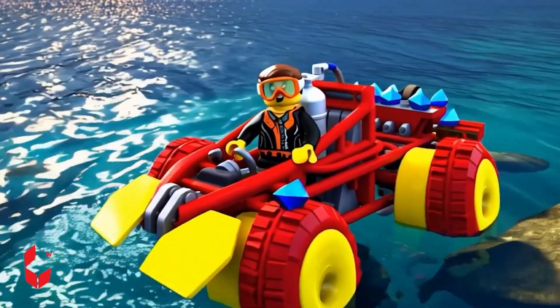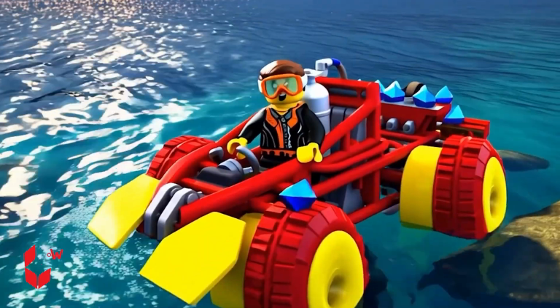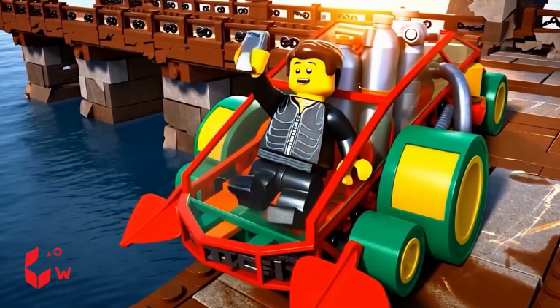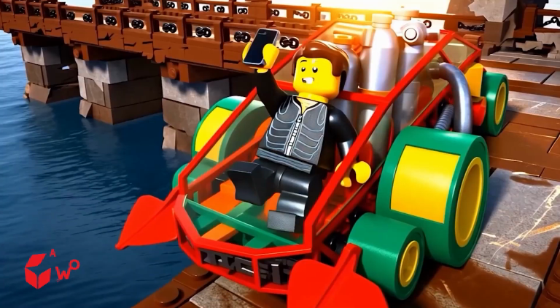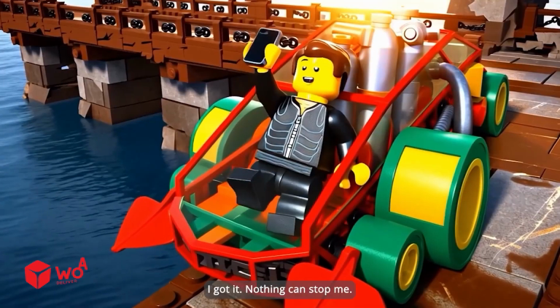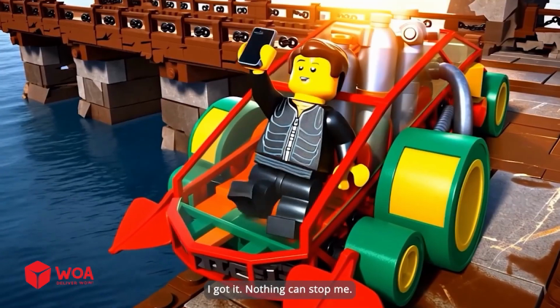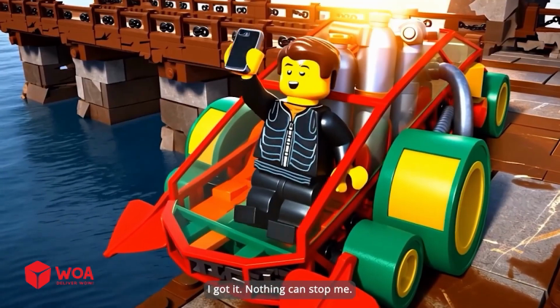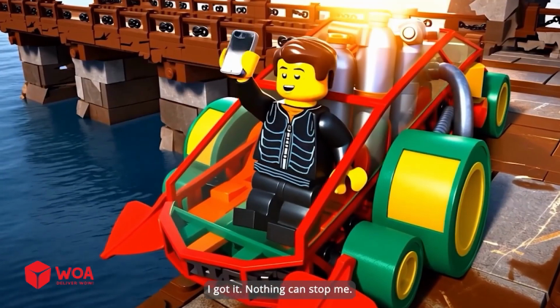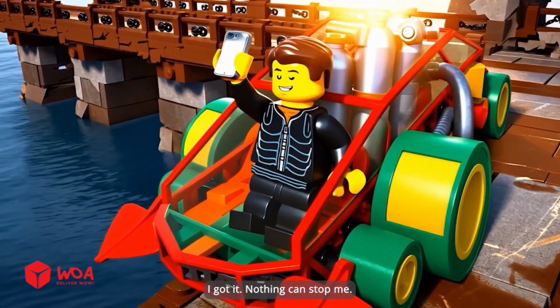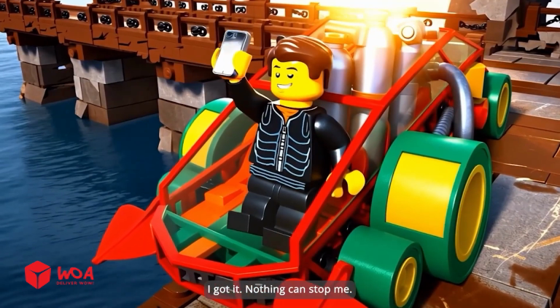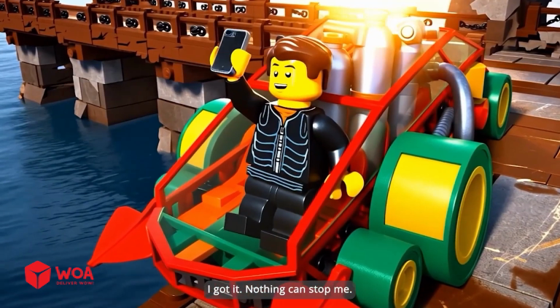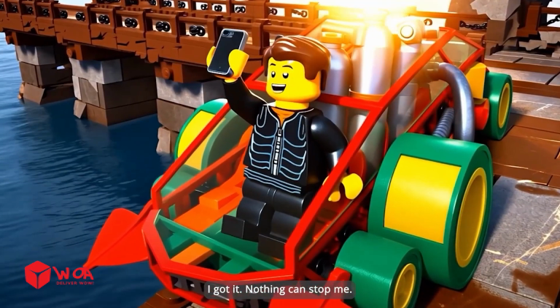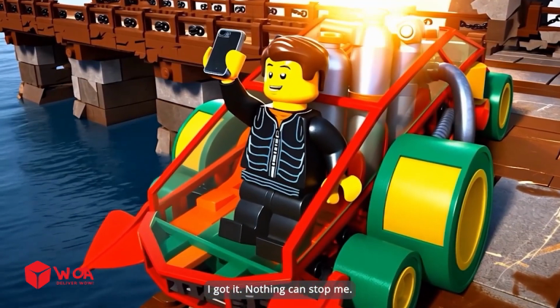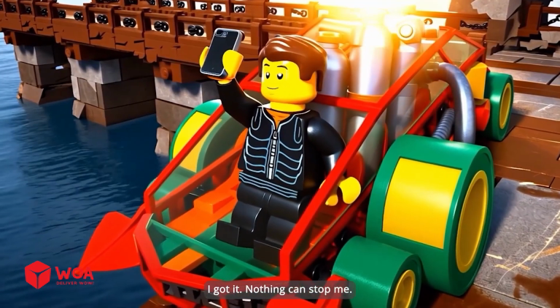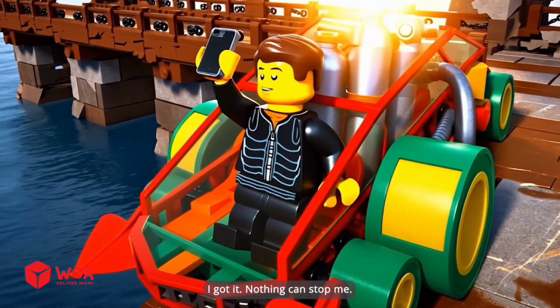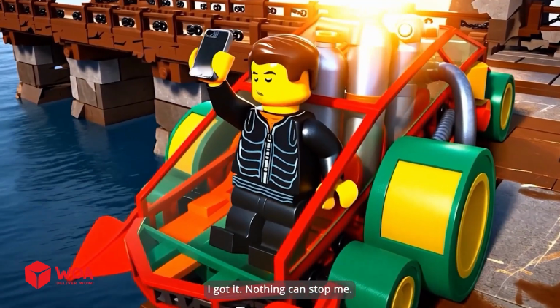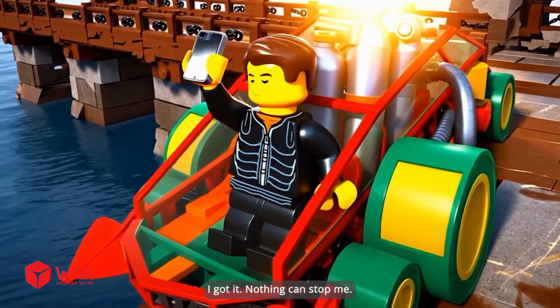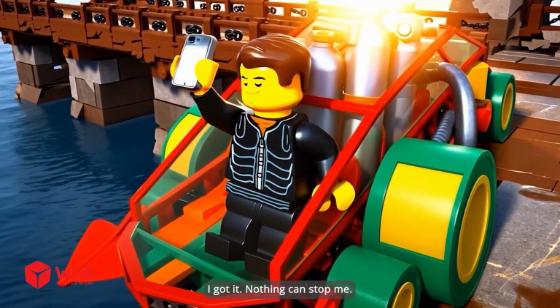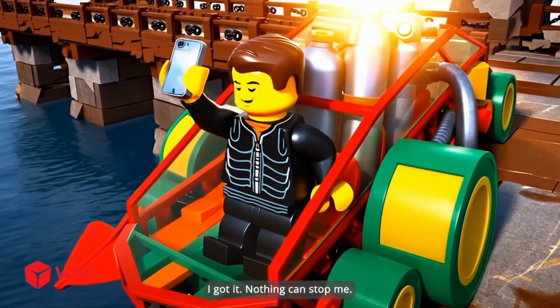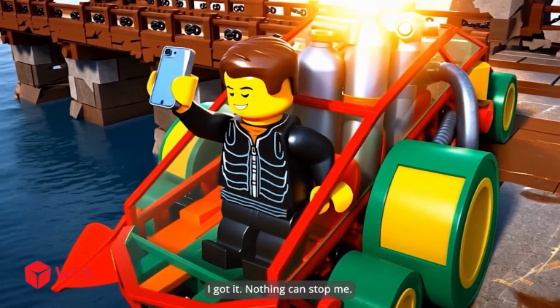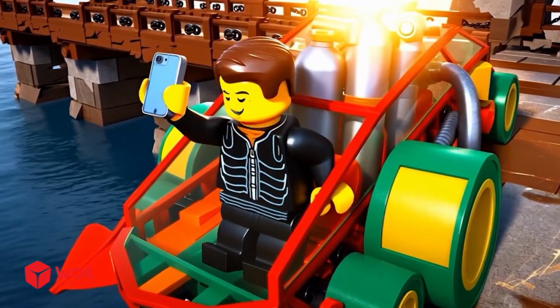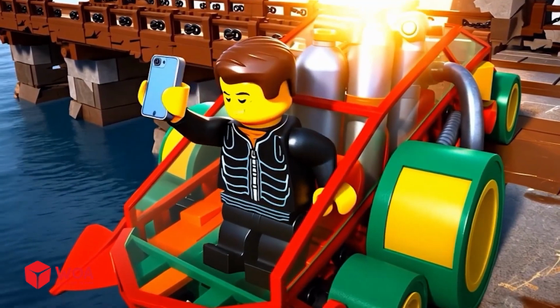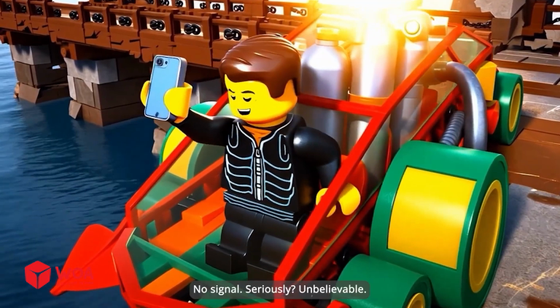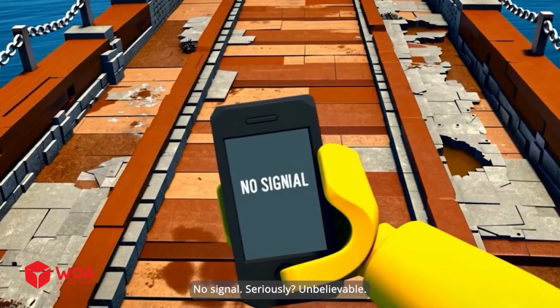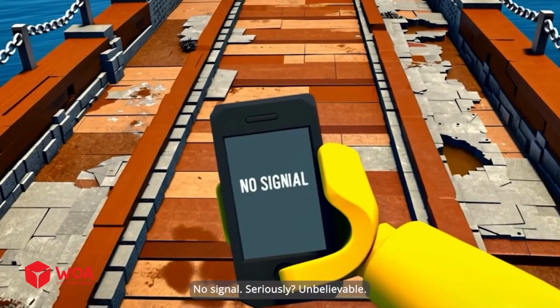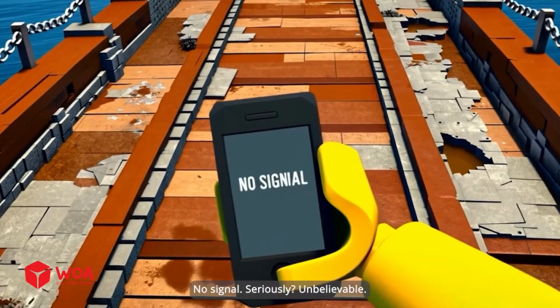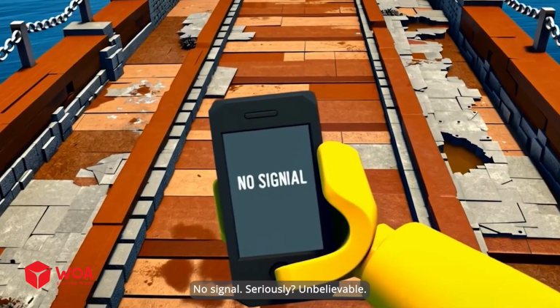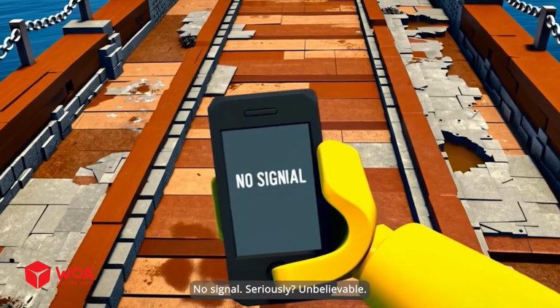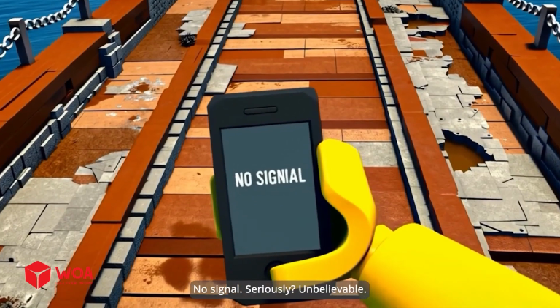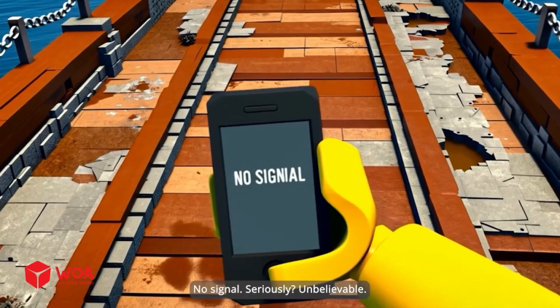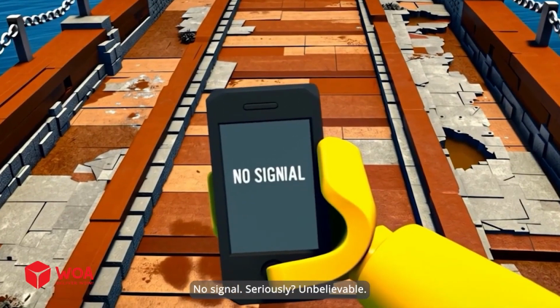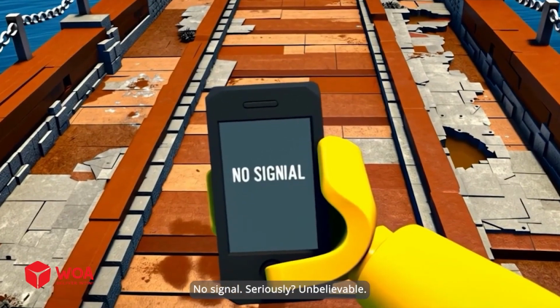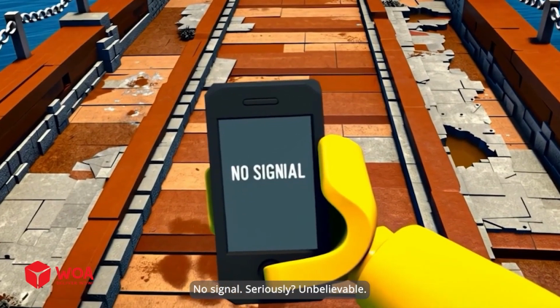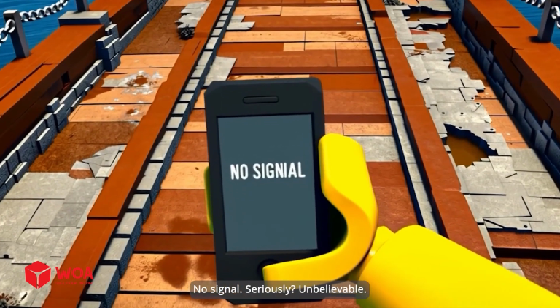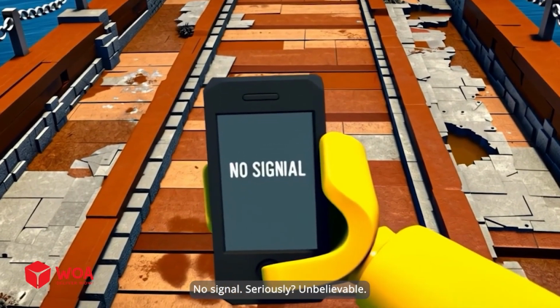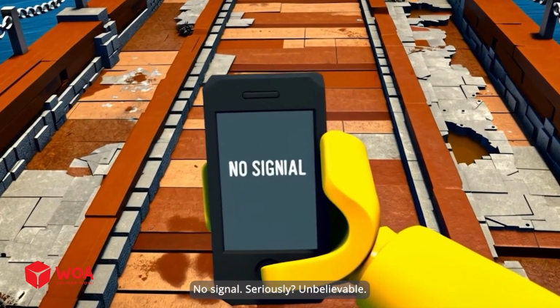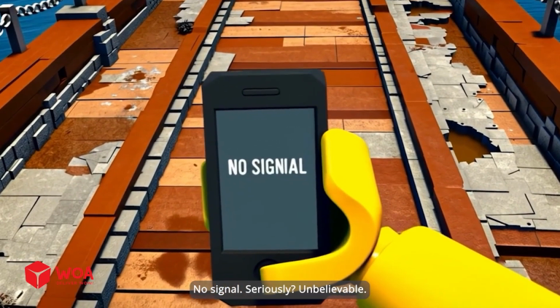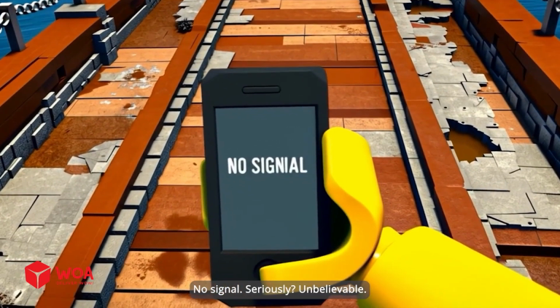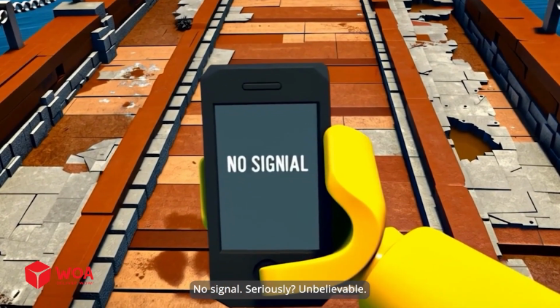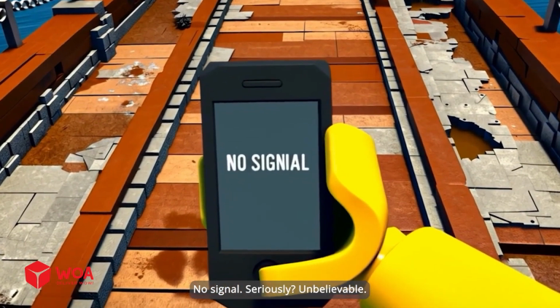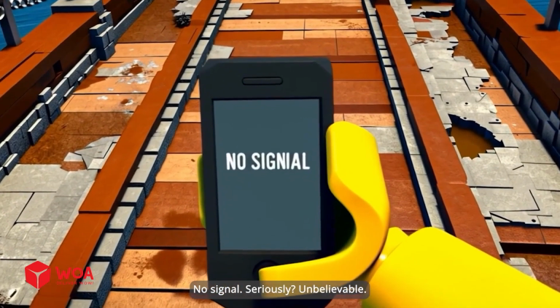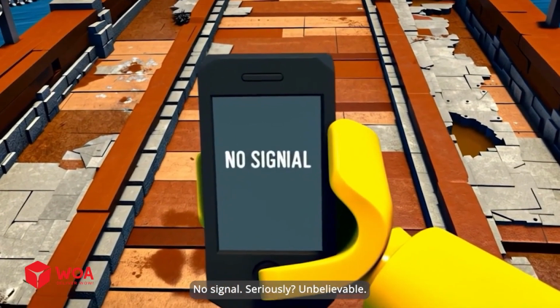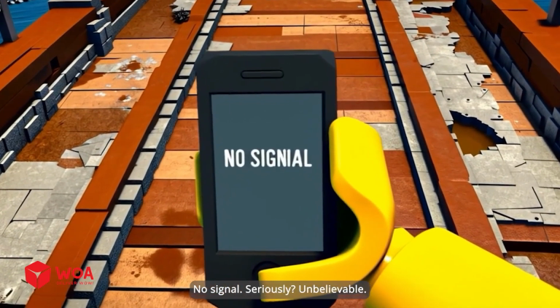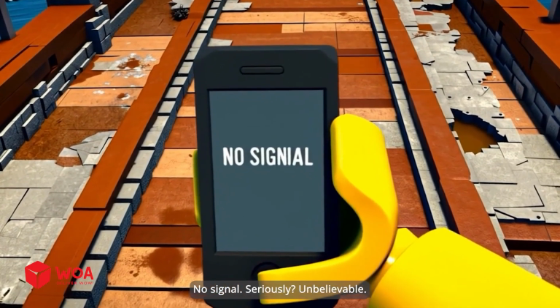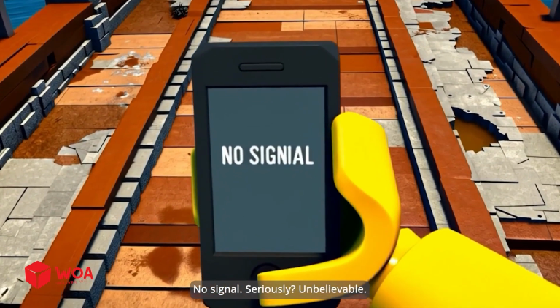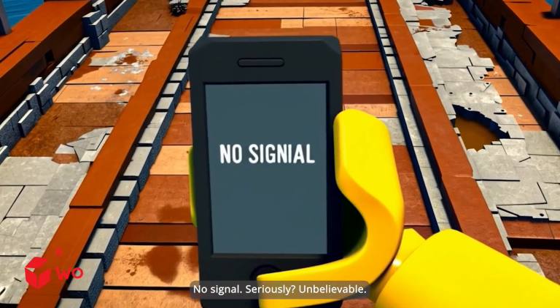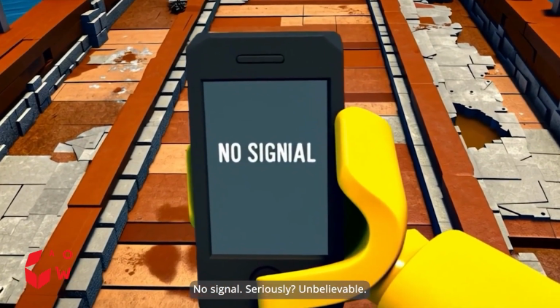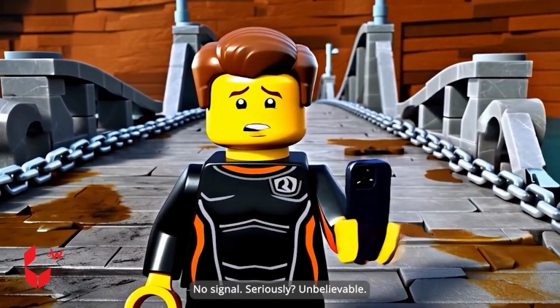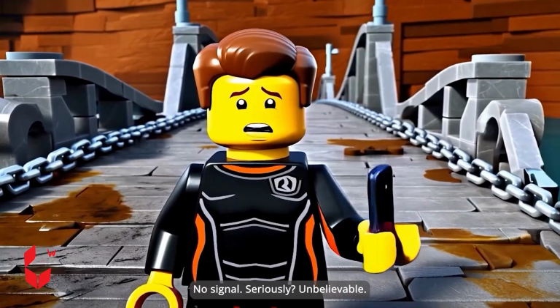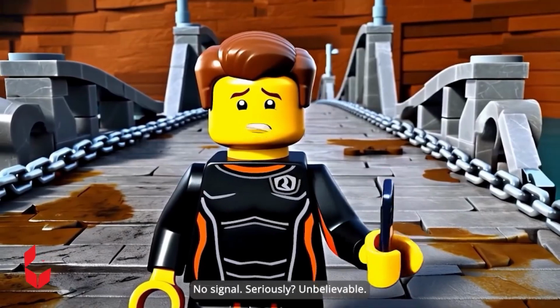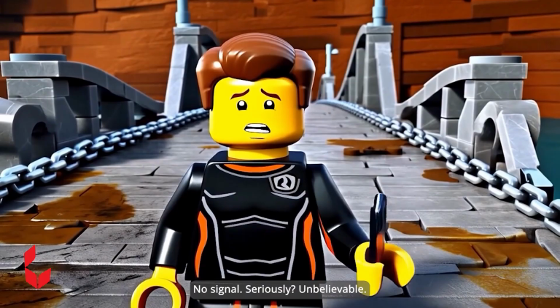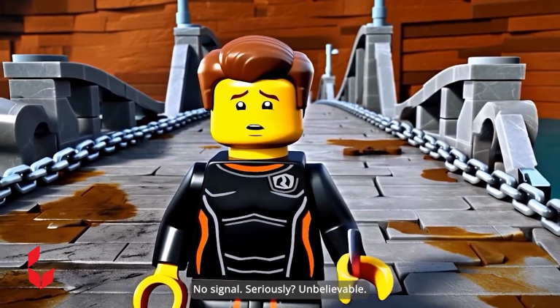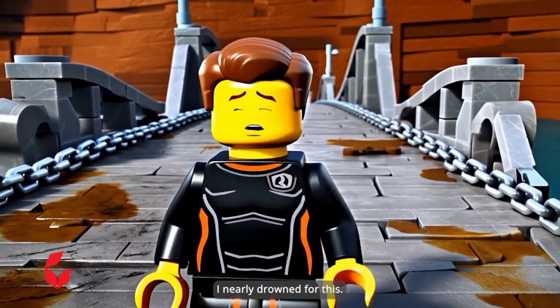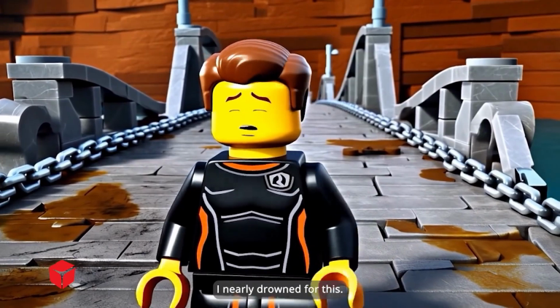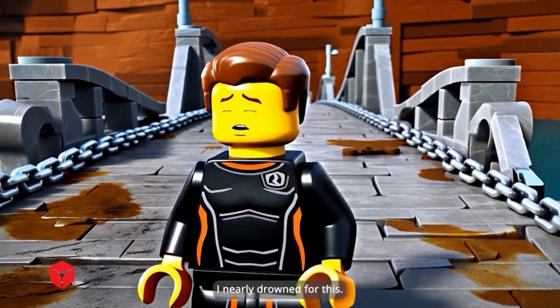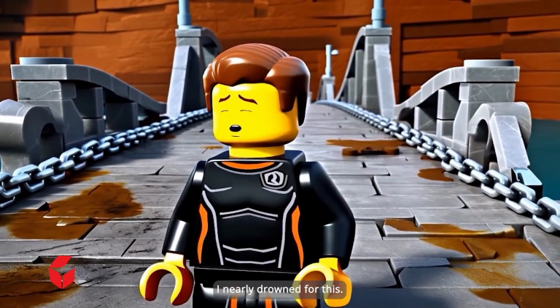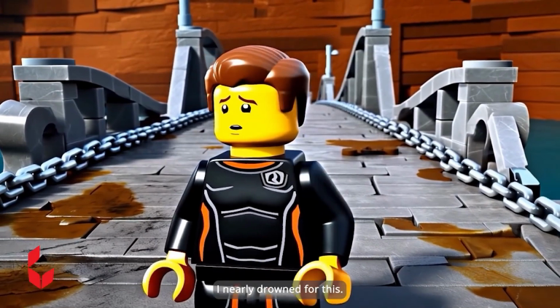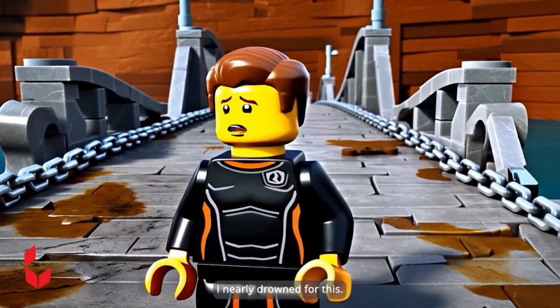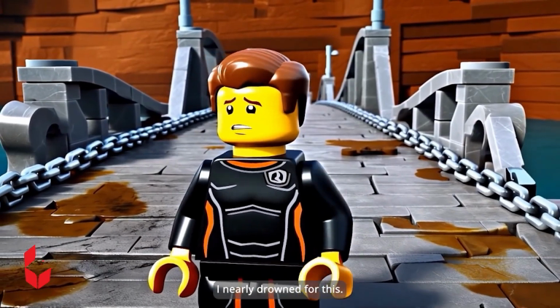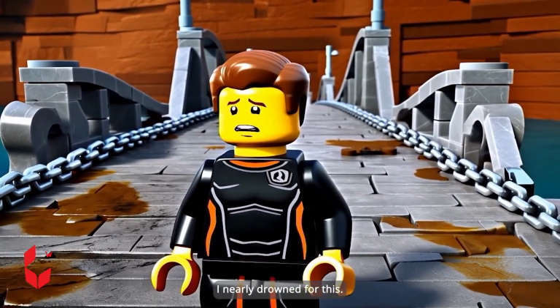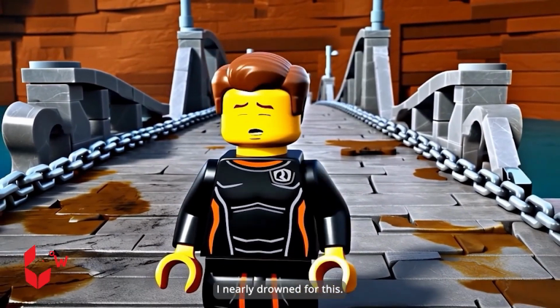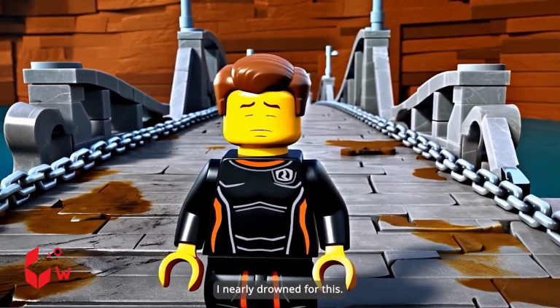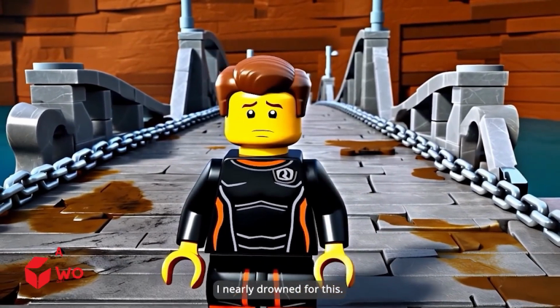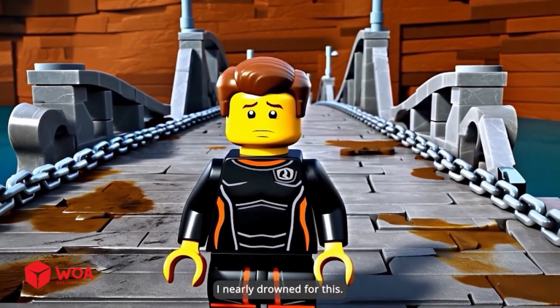I got it! Nothing can stop me! No signal! Seriously? Unbelievable! I nearly drowned for this!